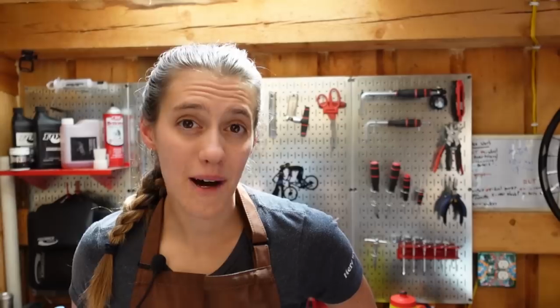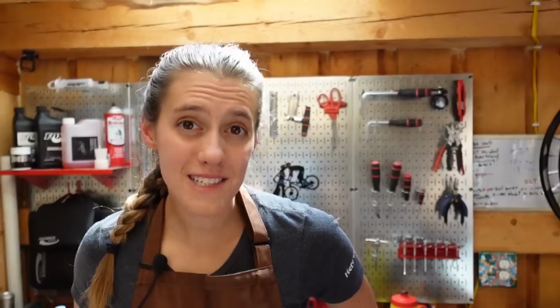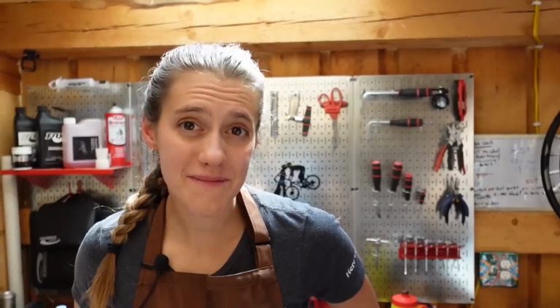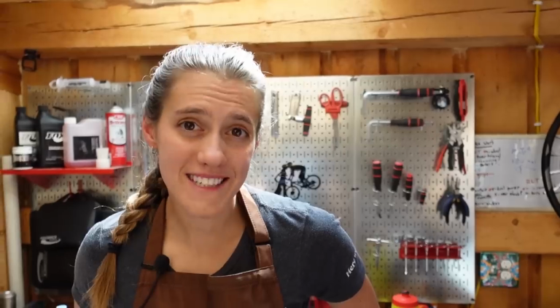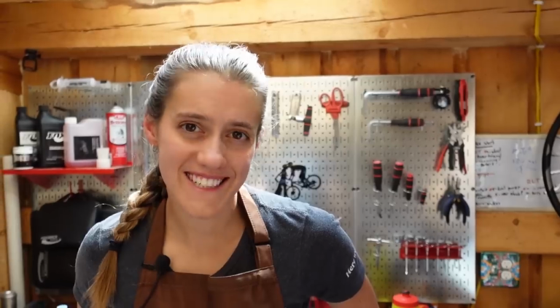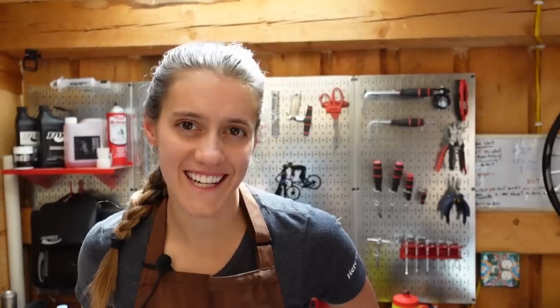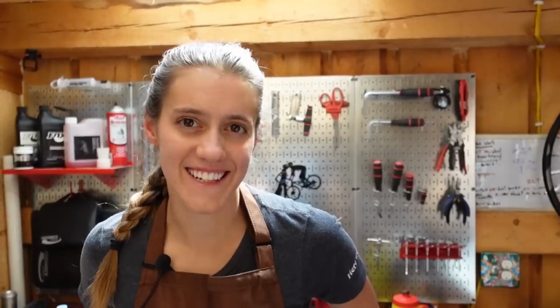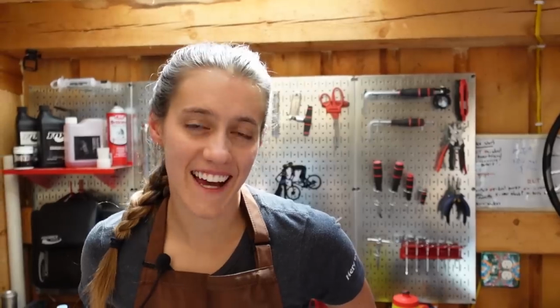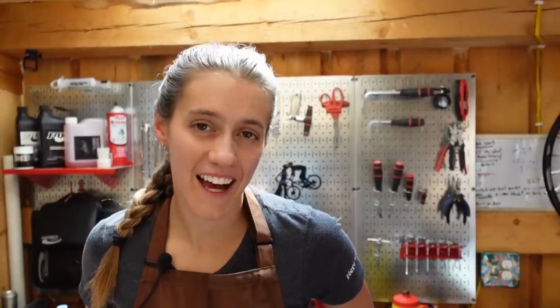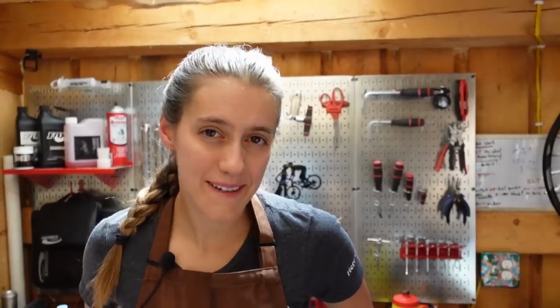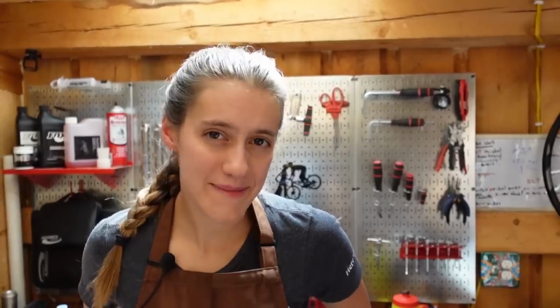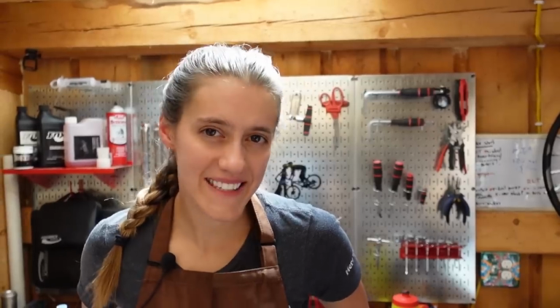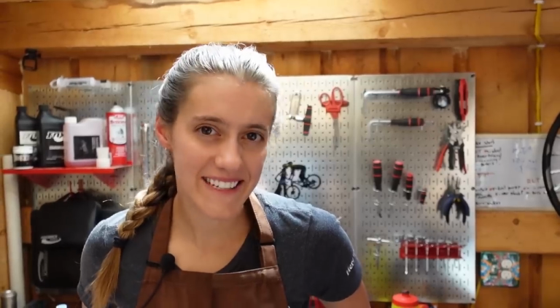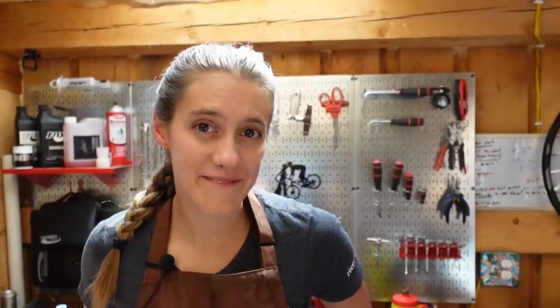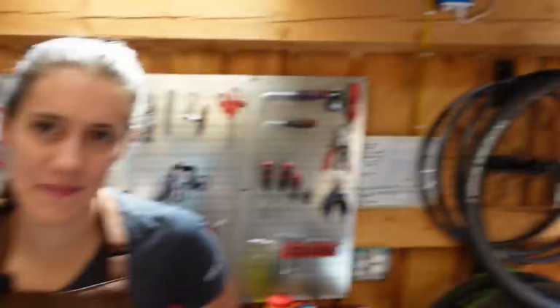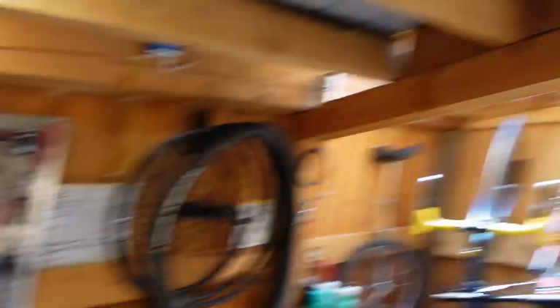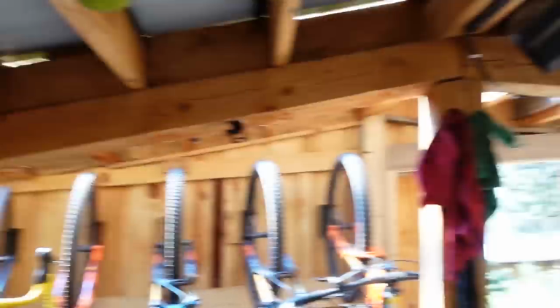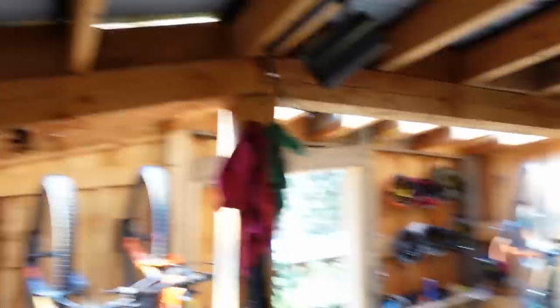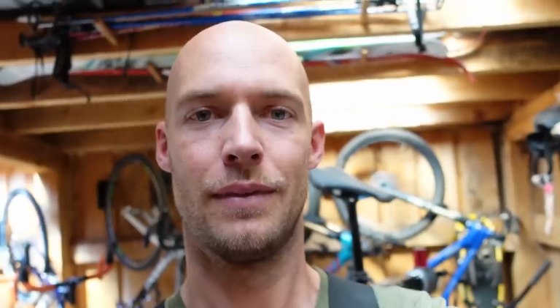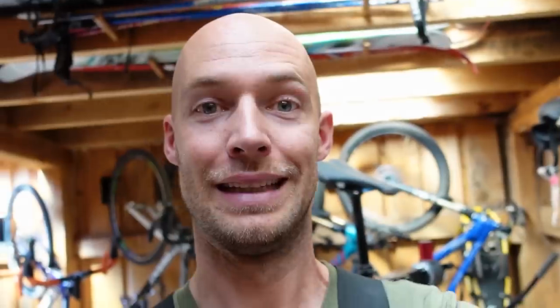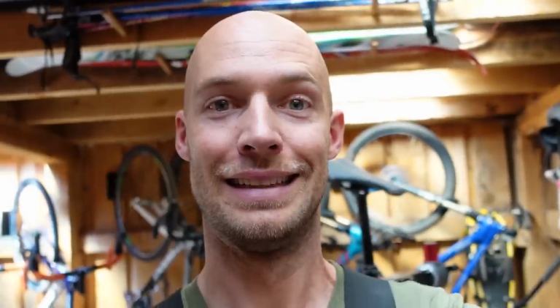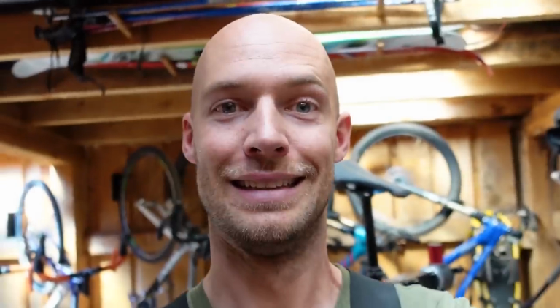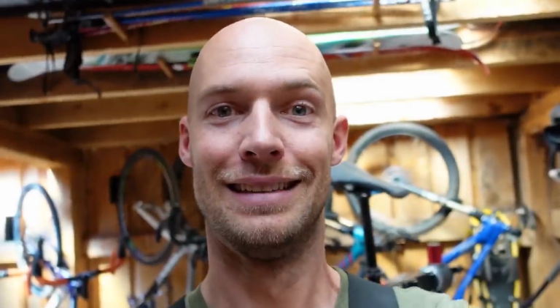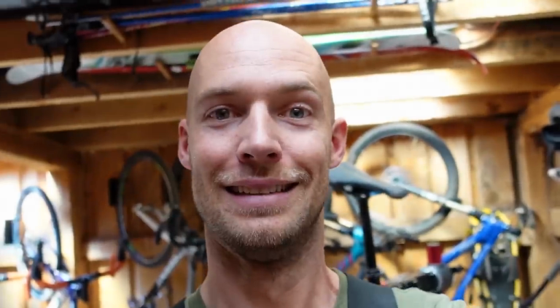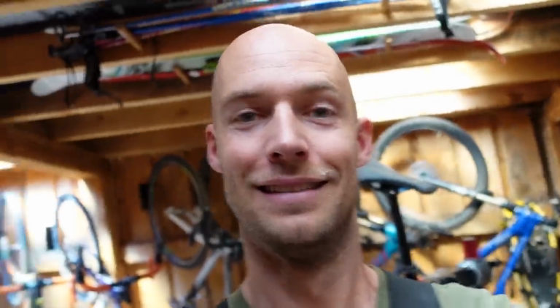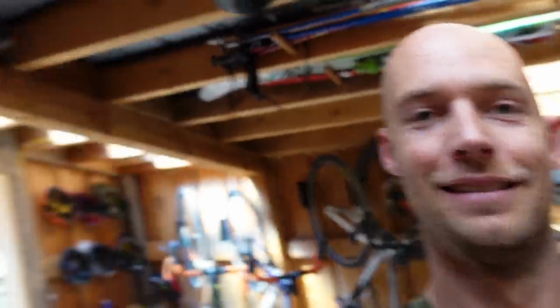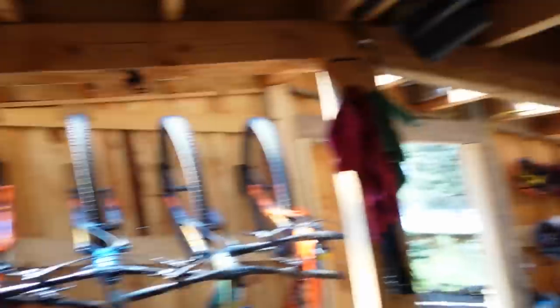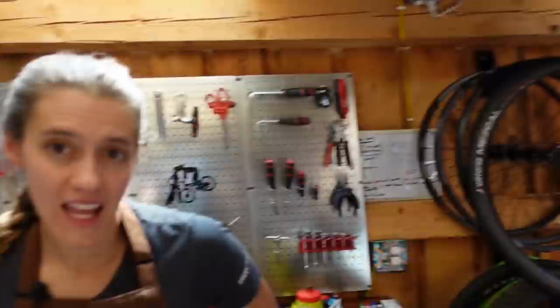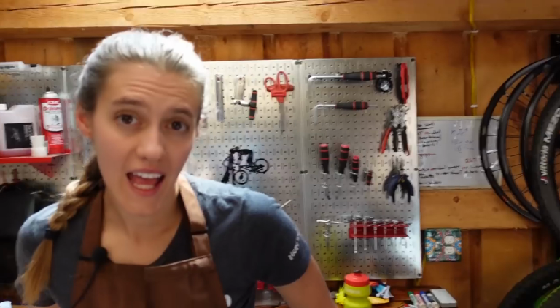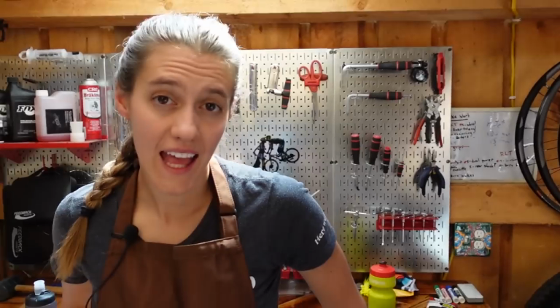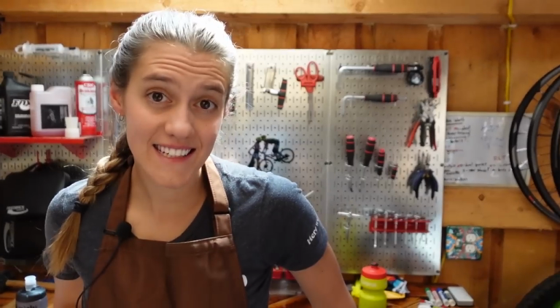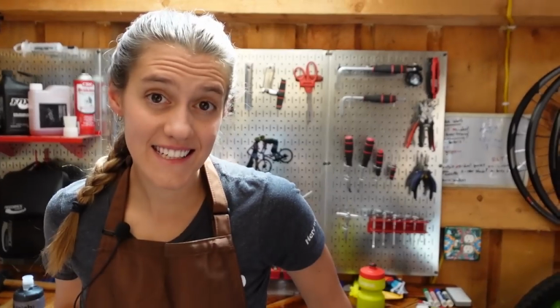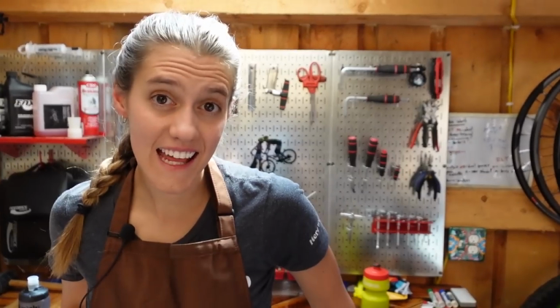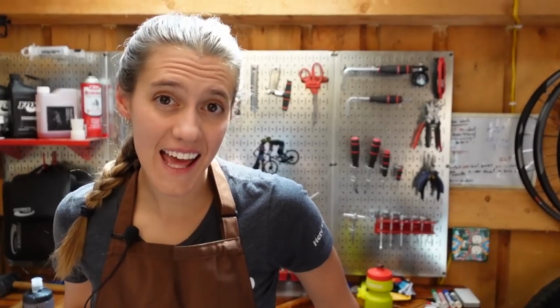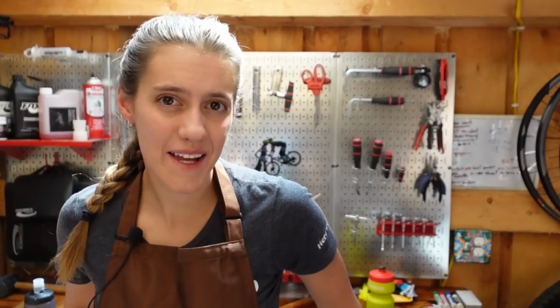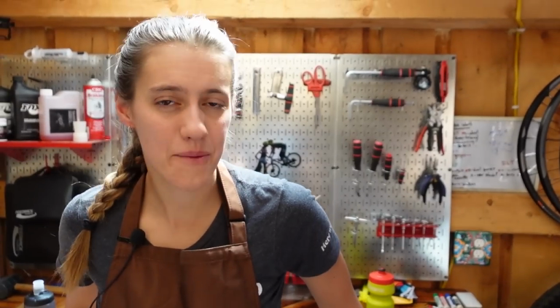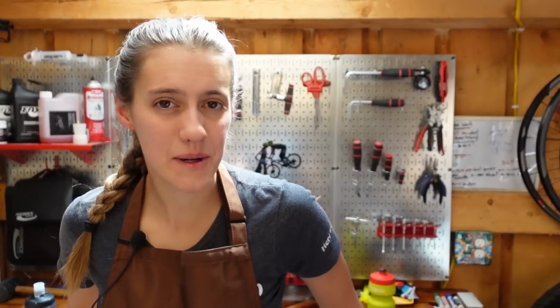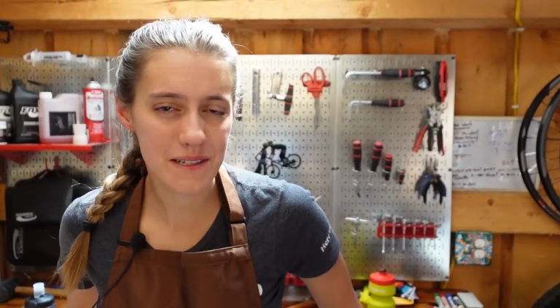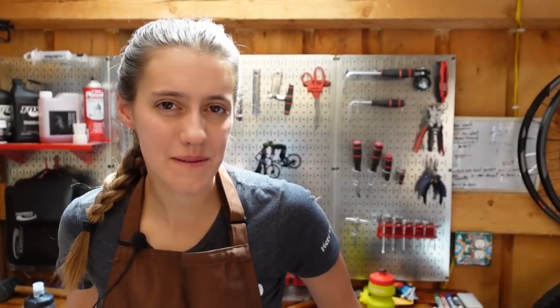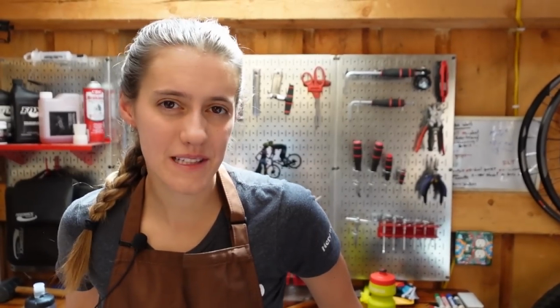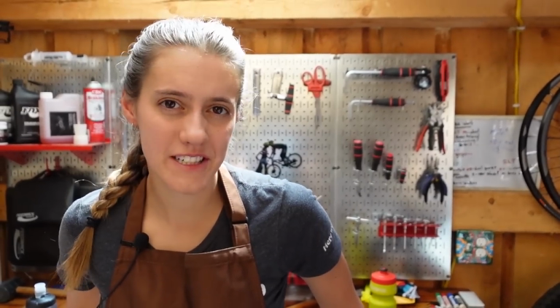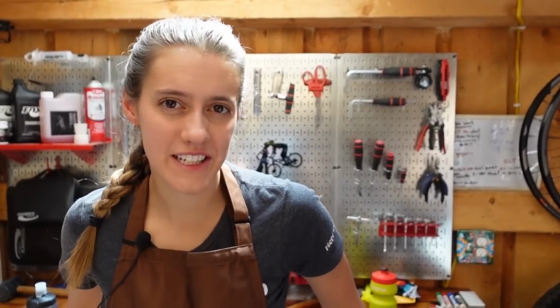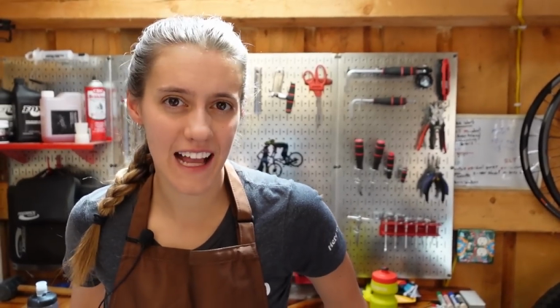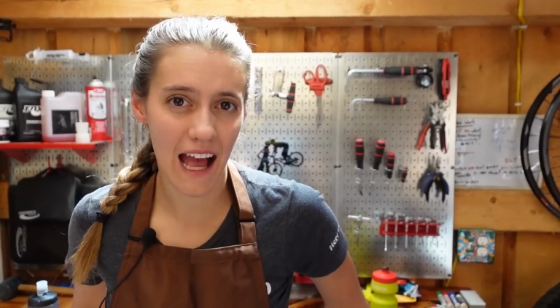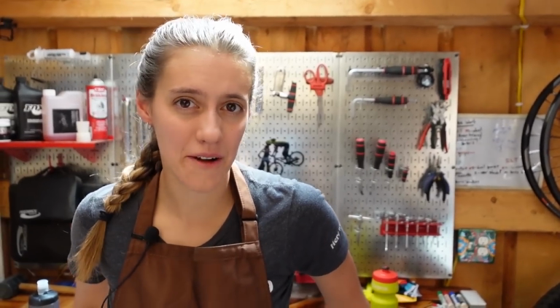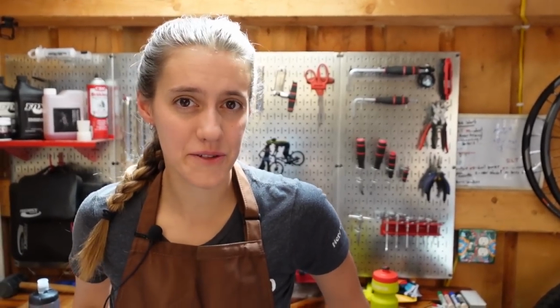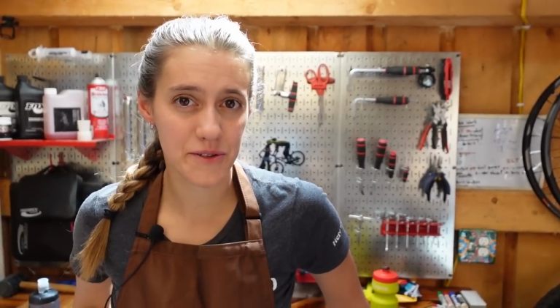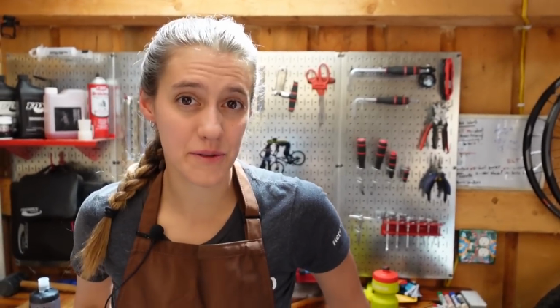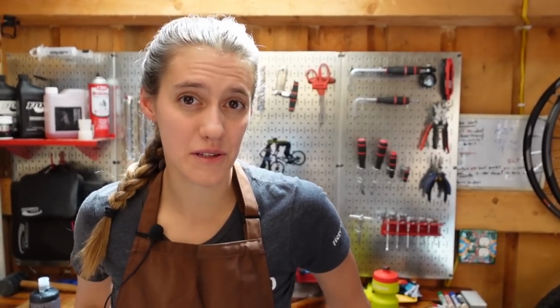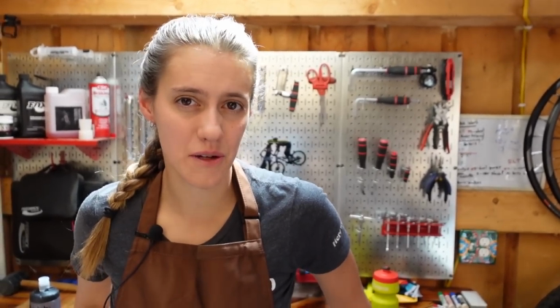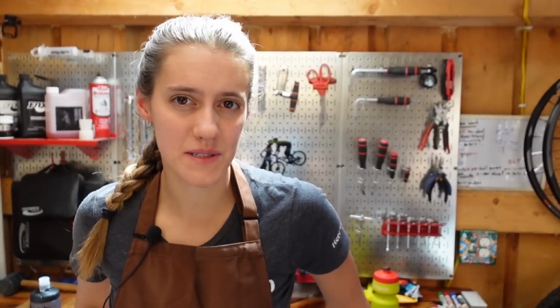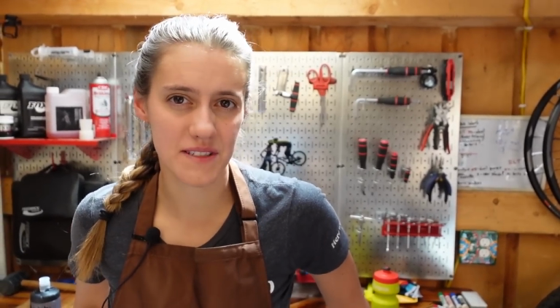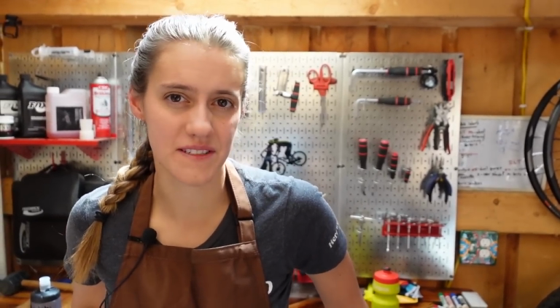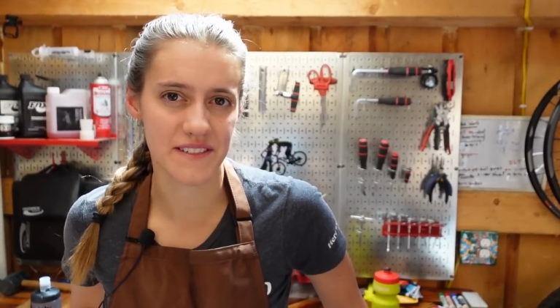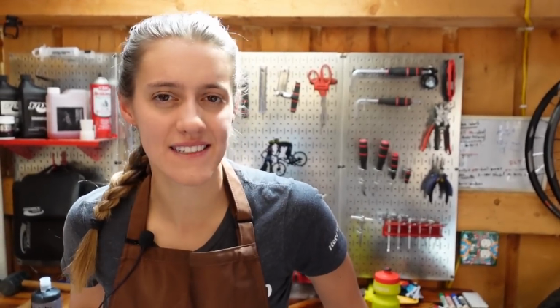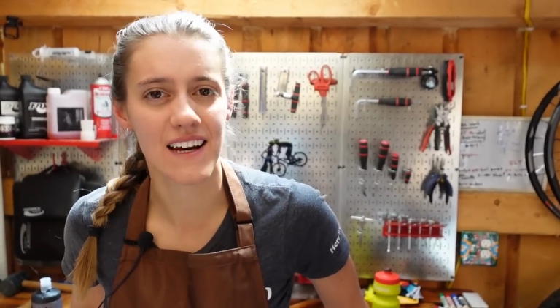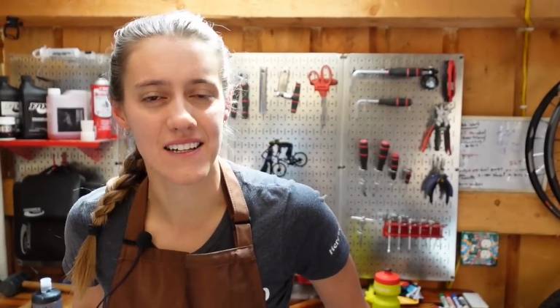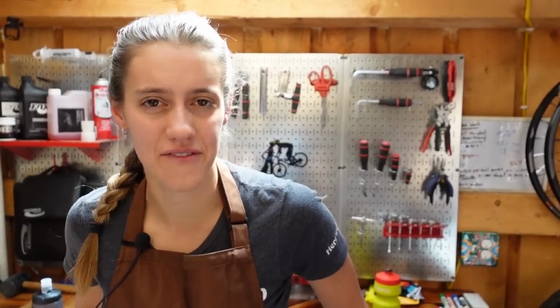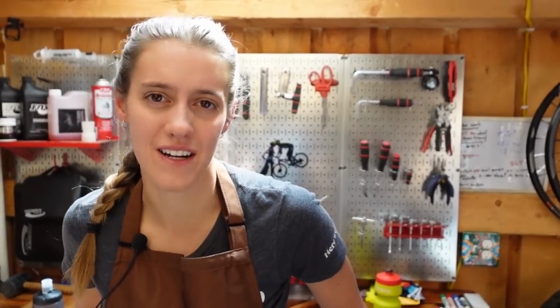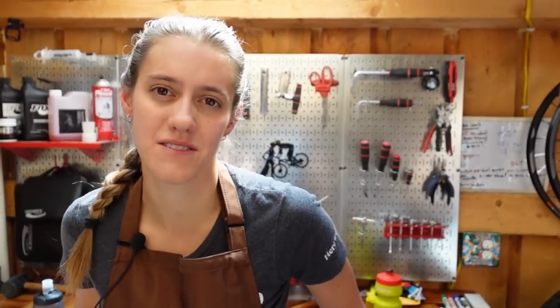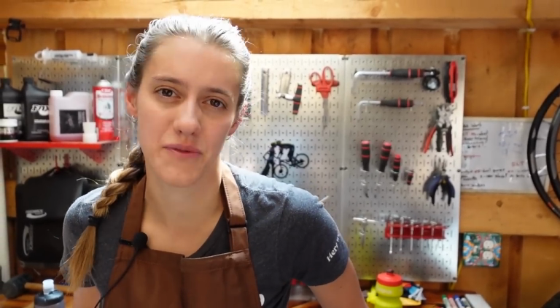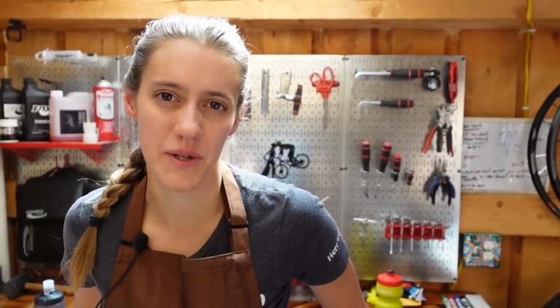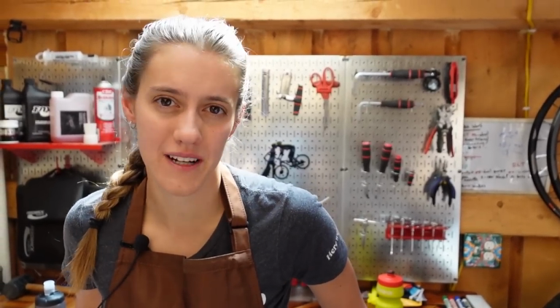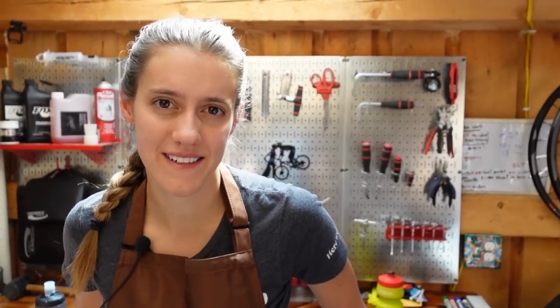Welcome to The Shed. I'm Syd, Mackie's on the camera, and today we're going to be learning how to do a lower service on a Fox Fork.